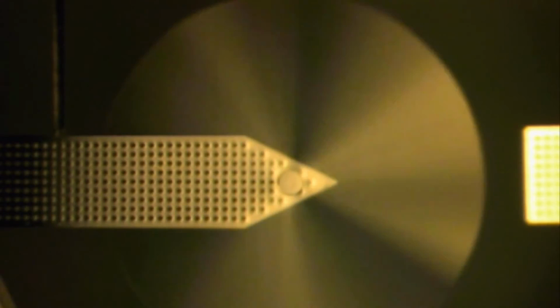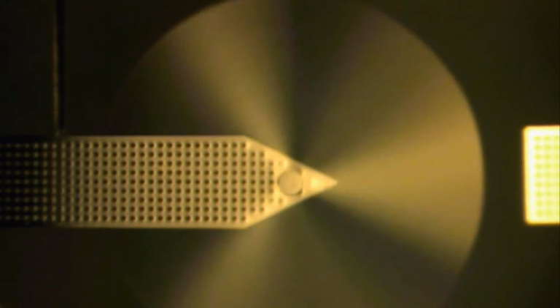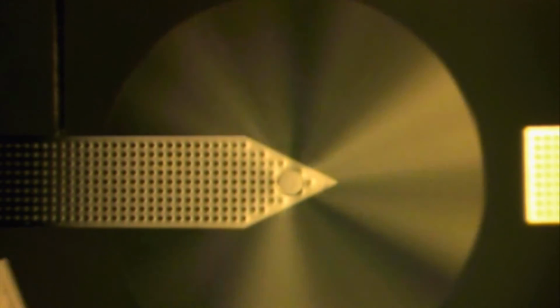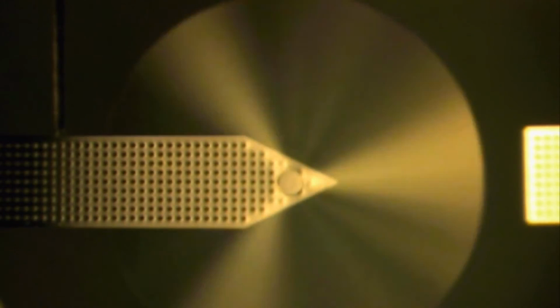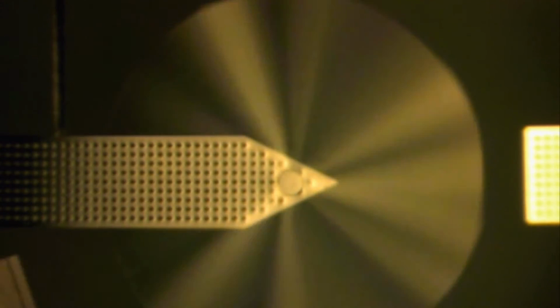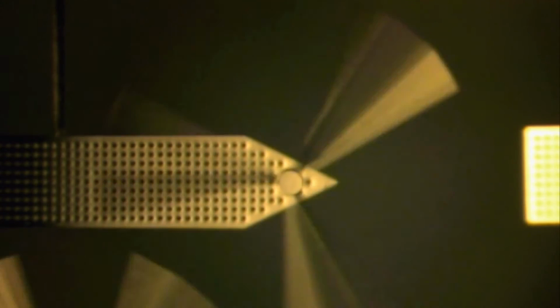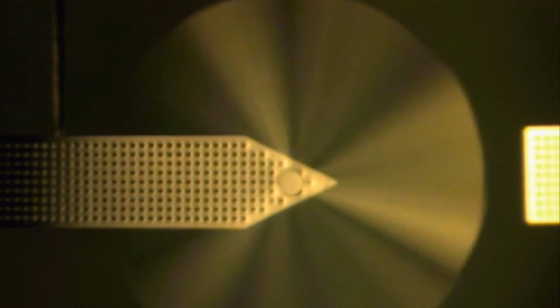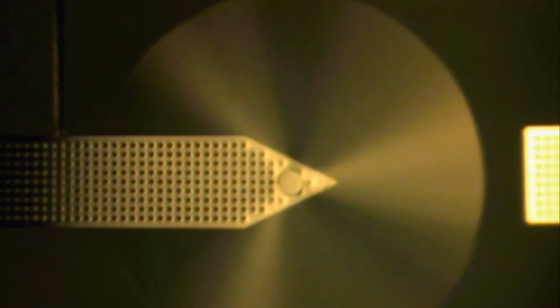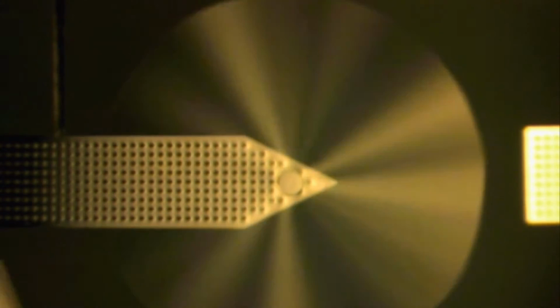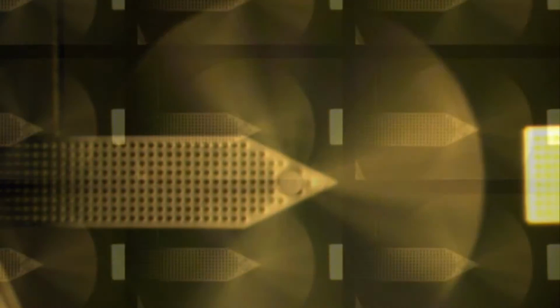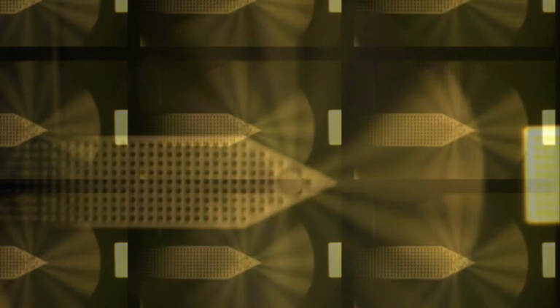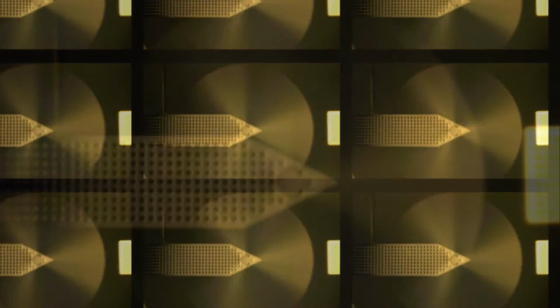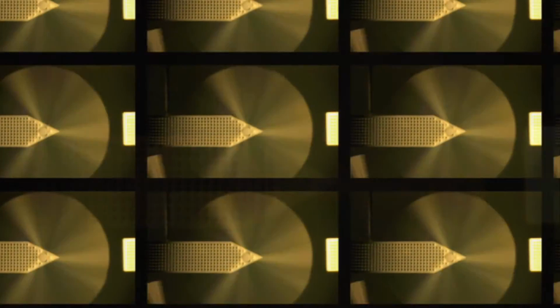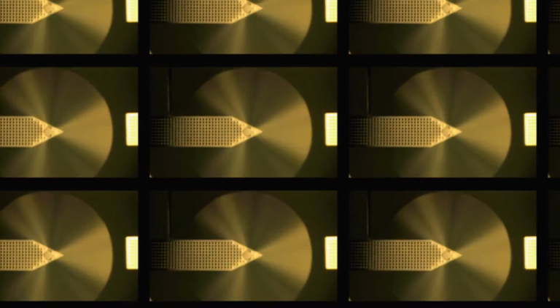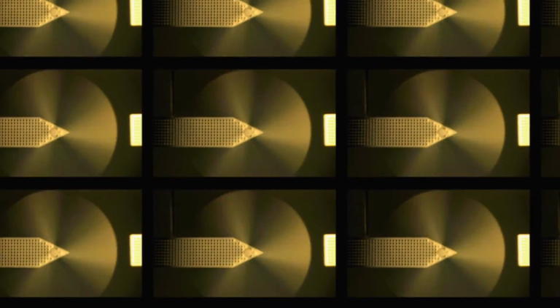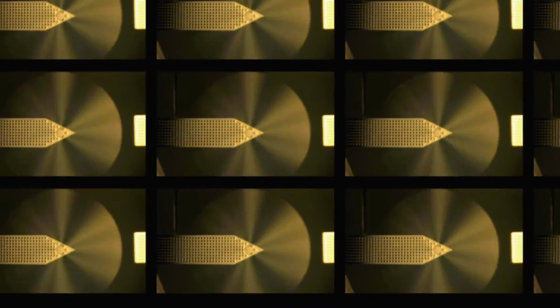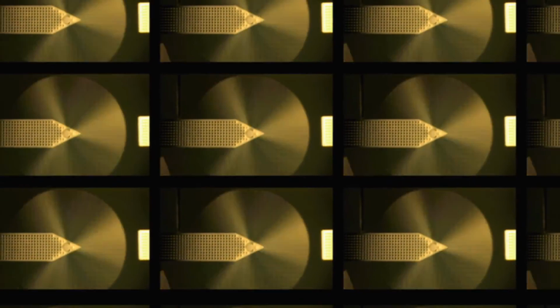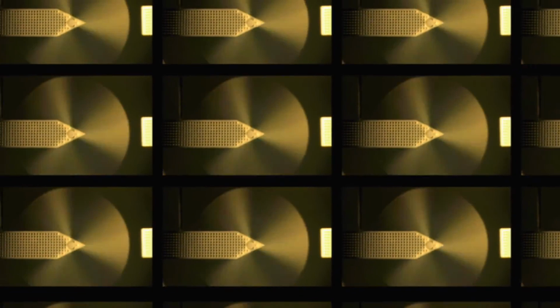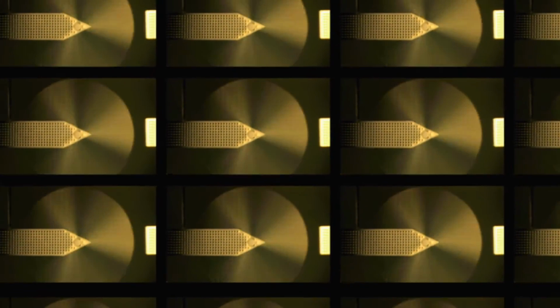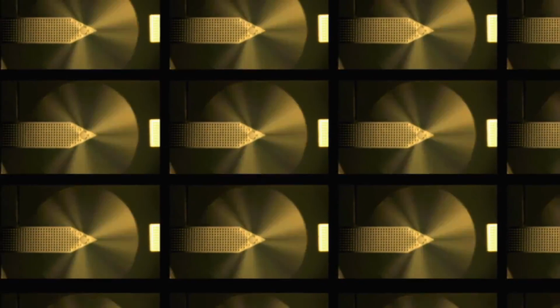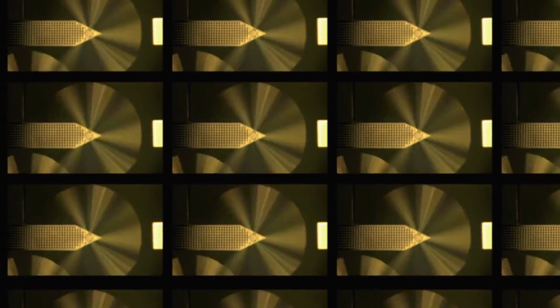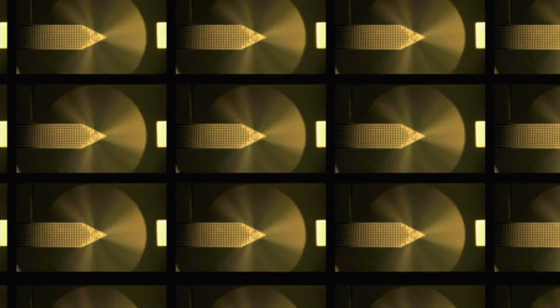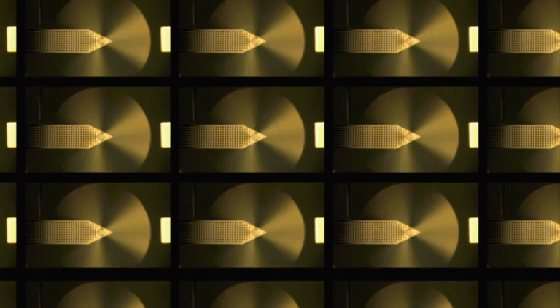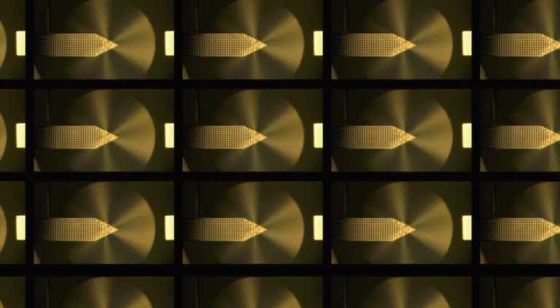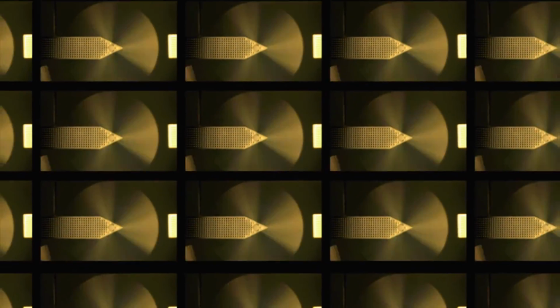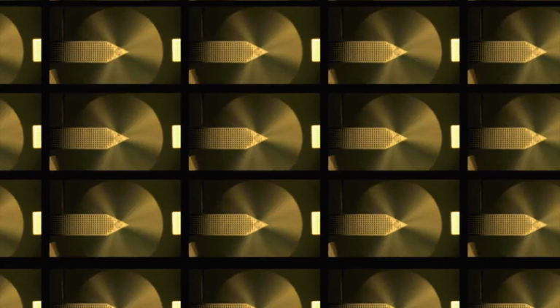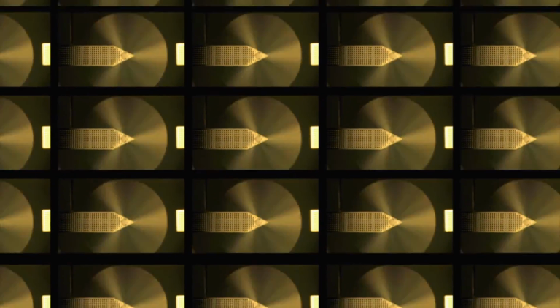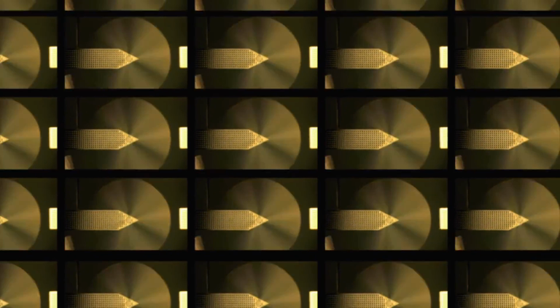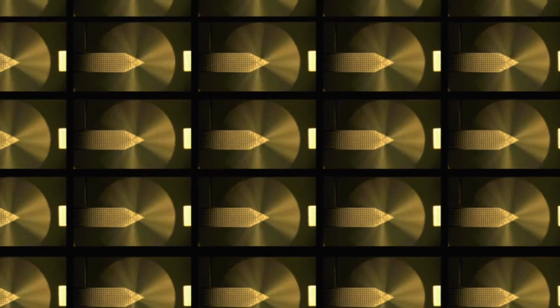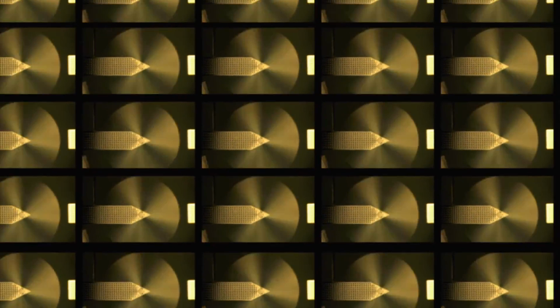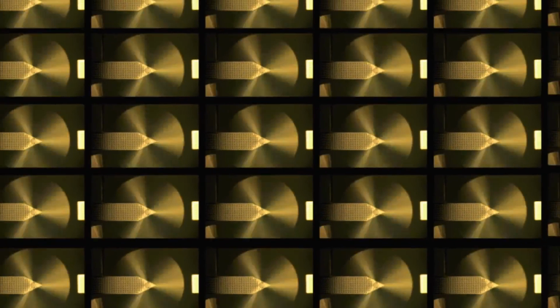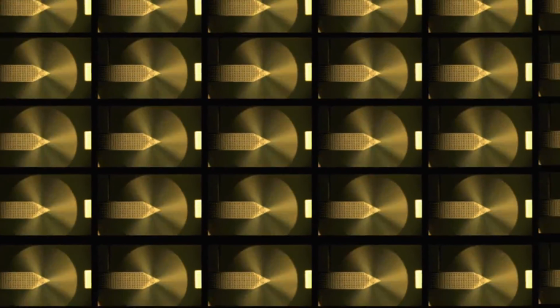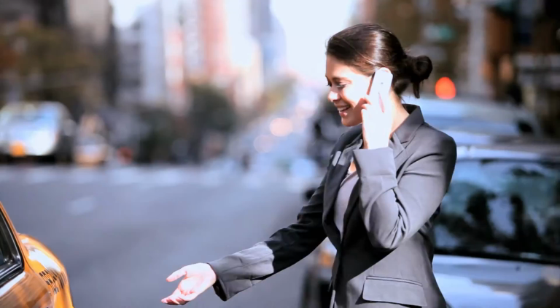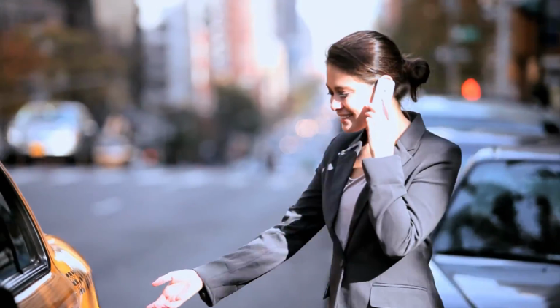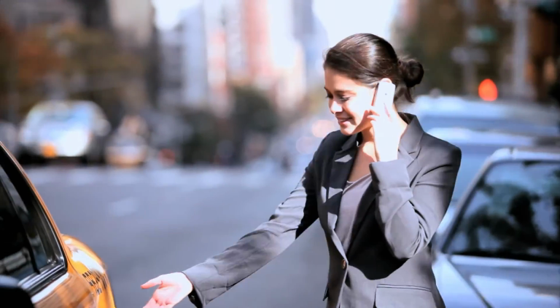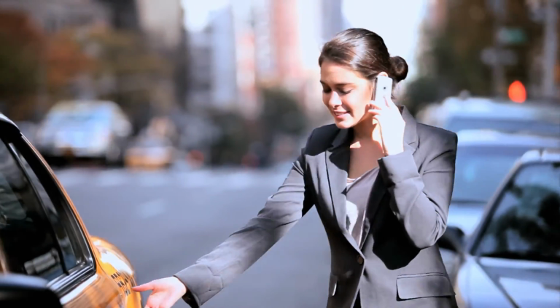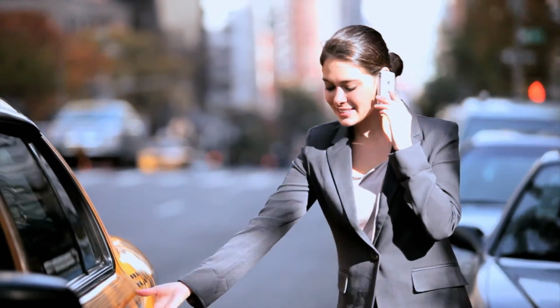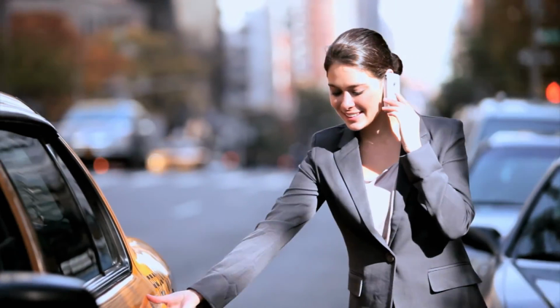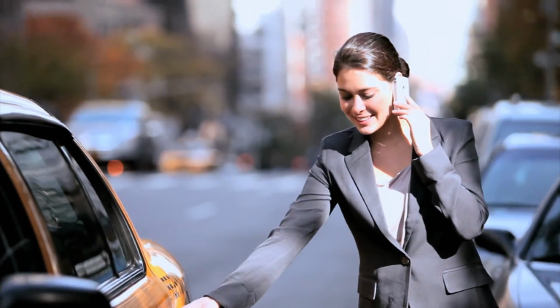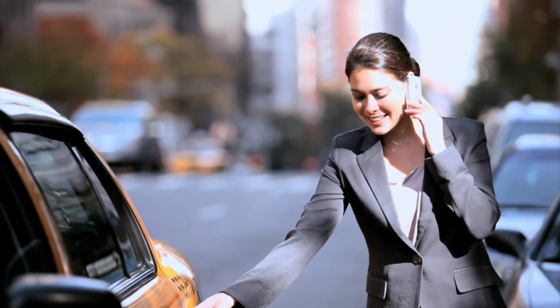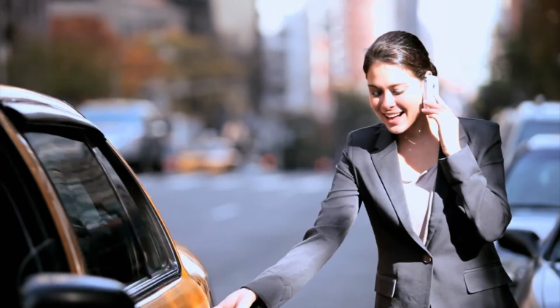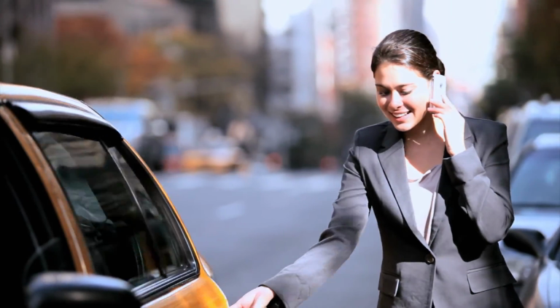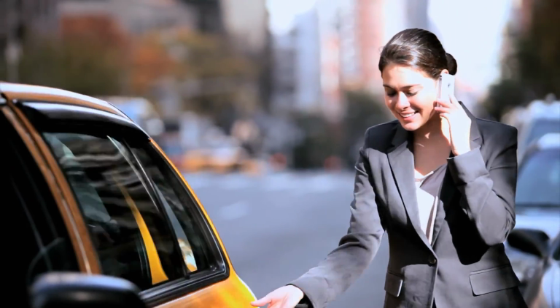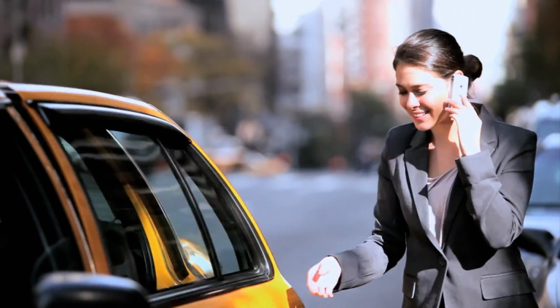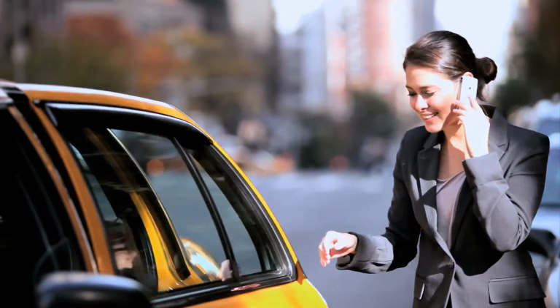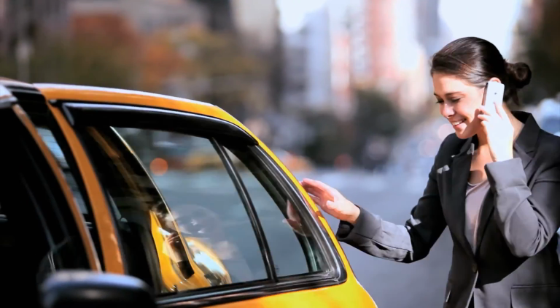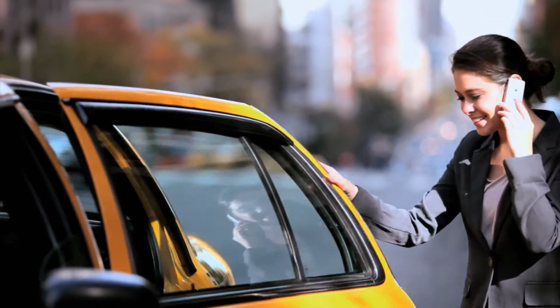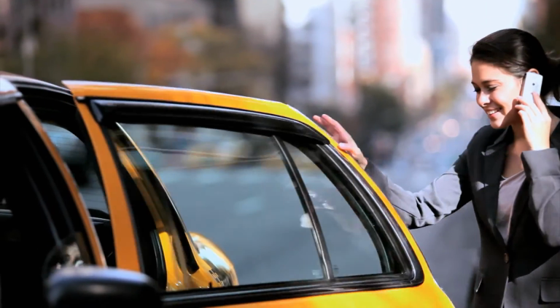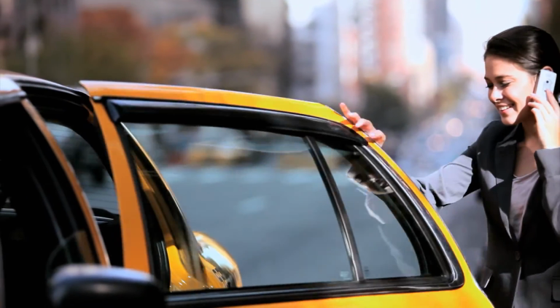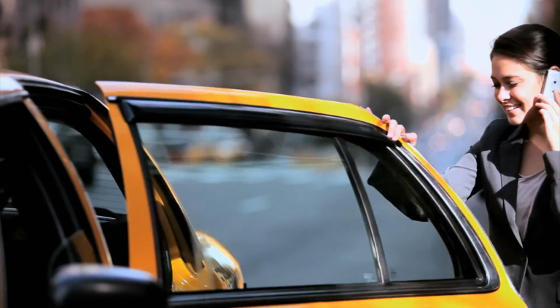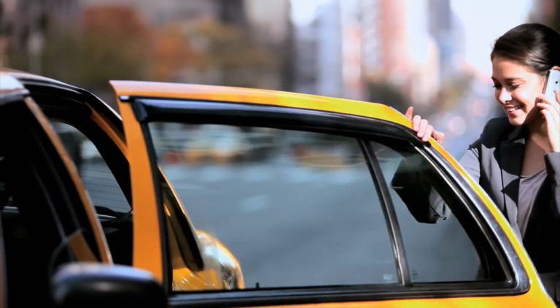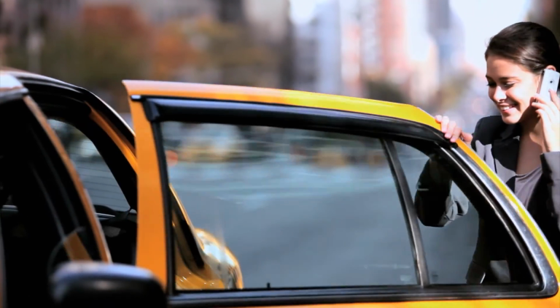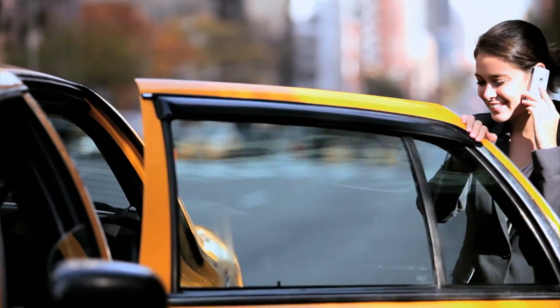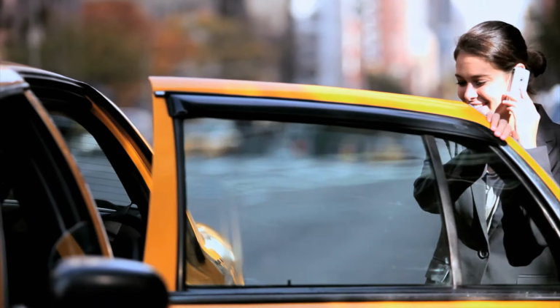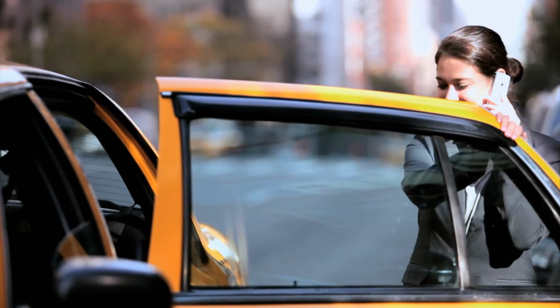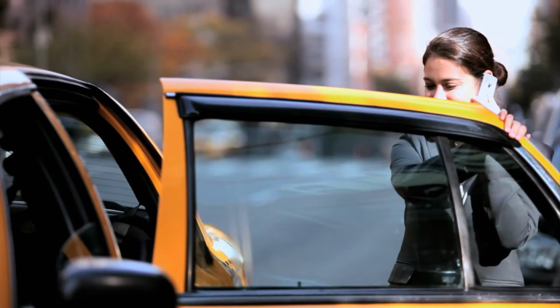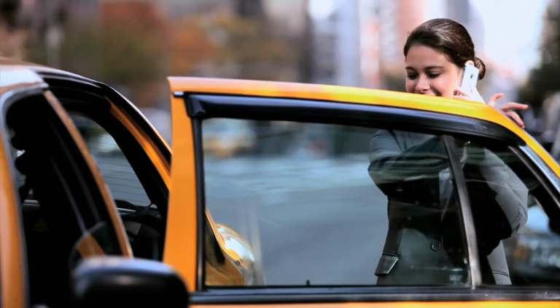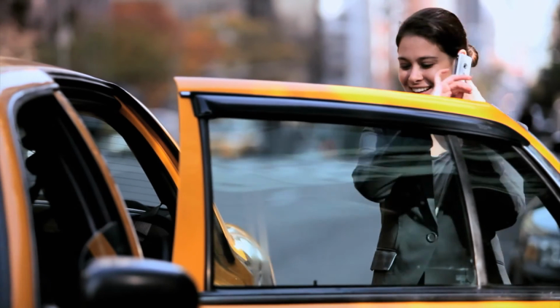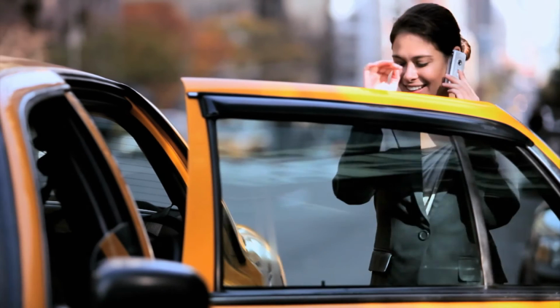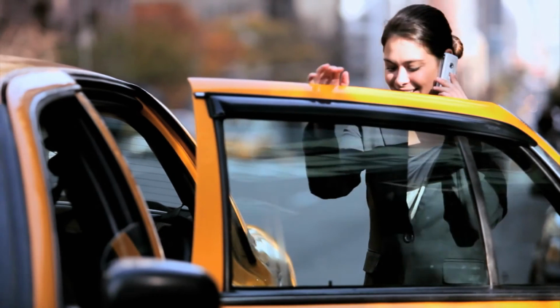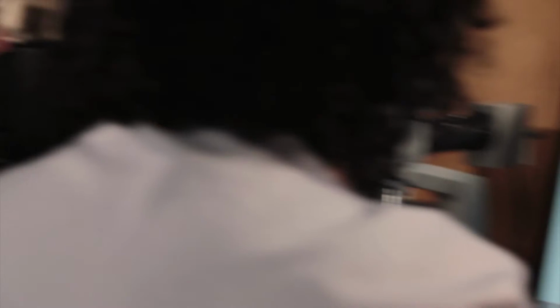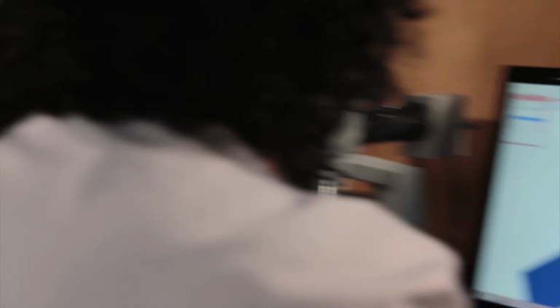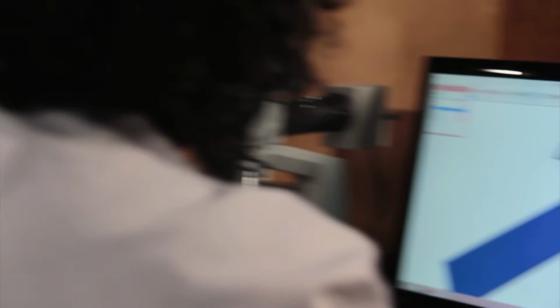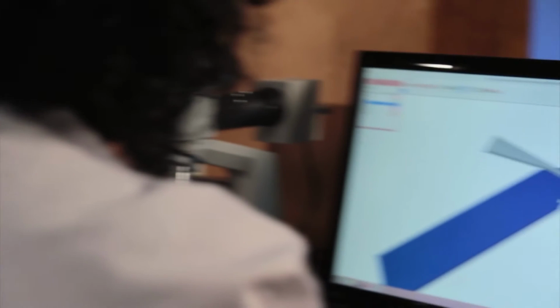Imagine a thousand micro windmills embedded in your smartphone, keeping it charged just by walking with it in your hand.